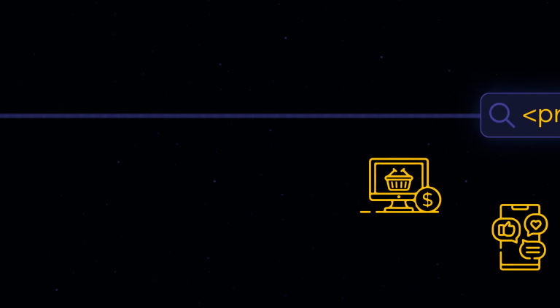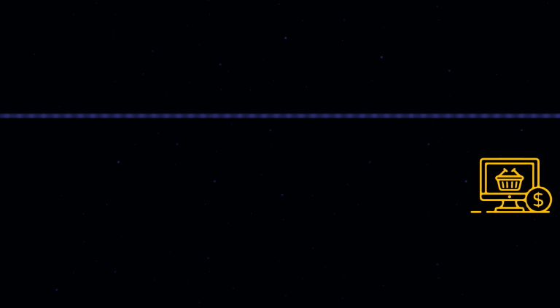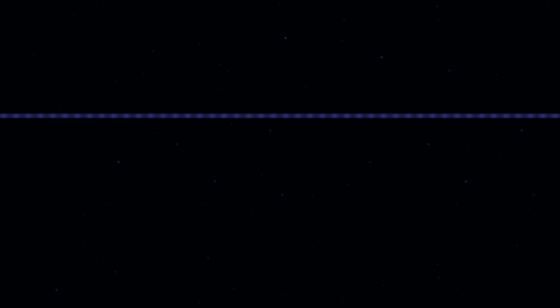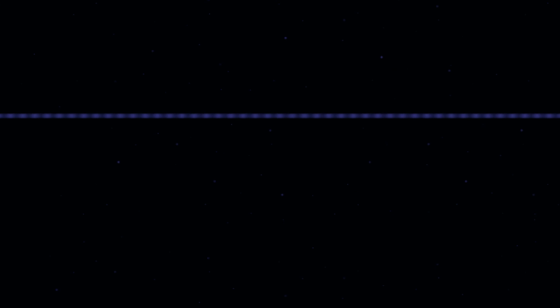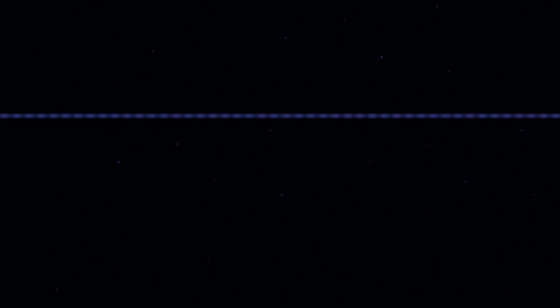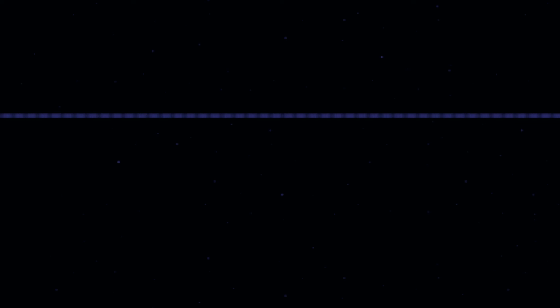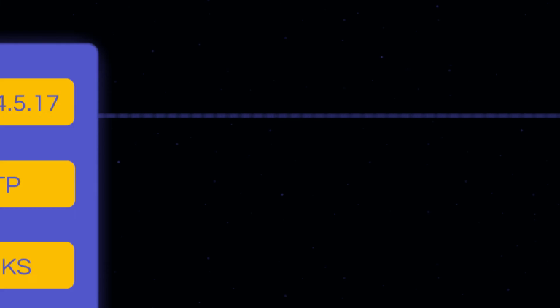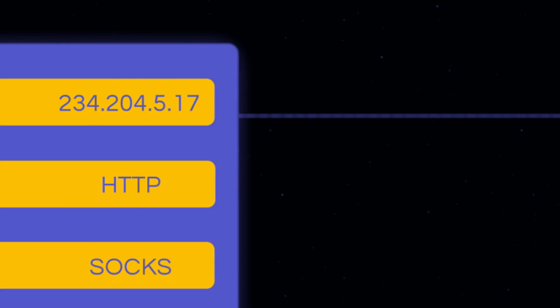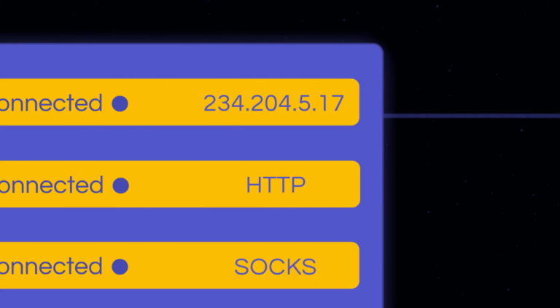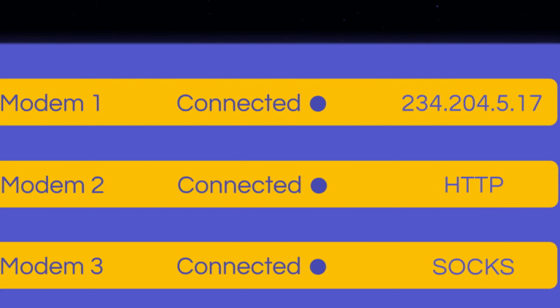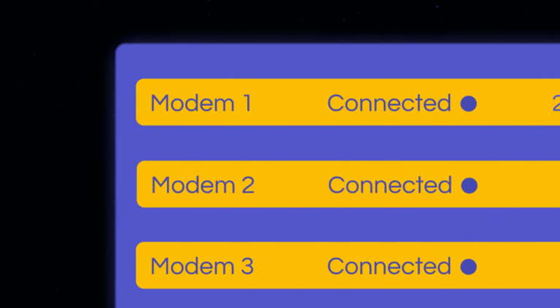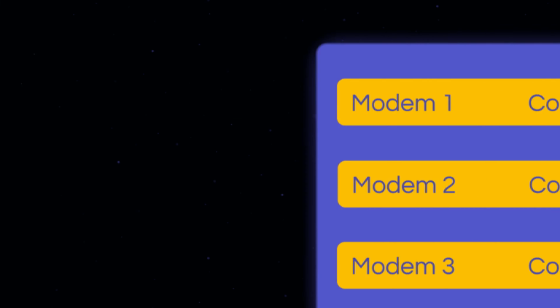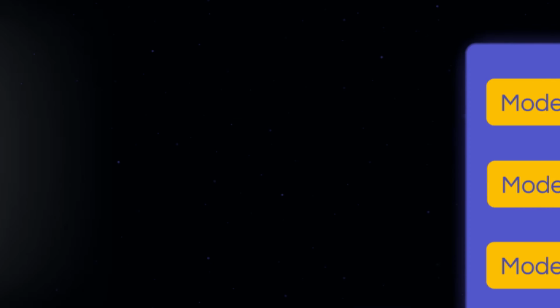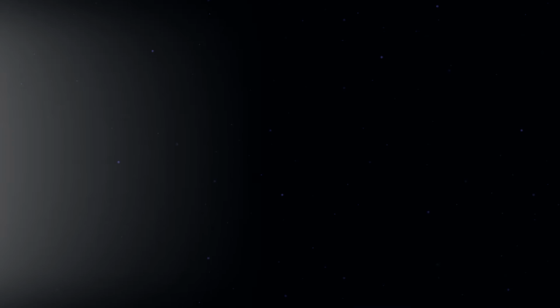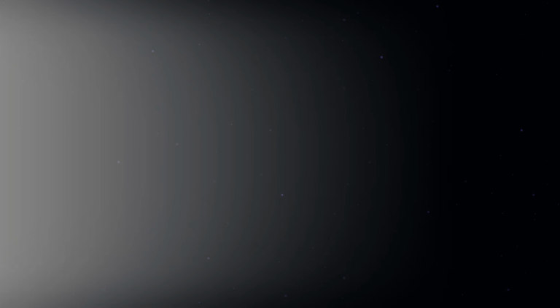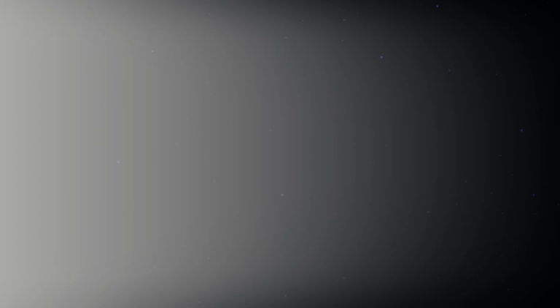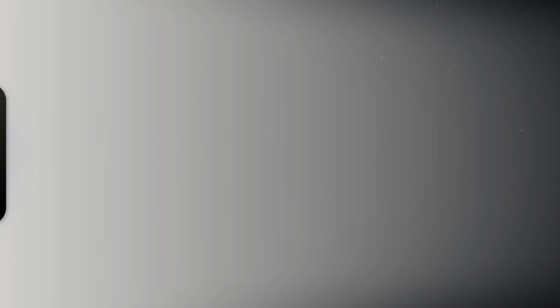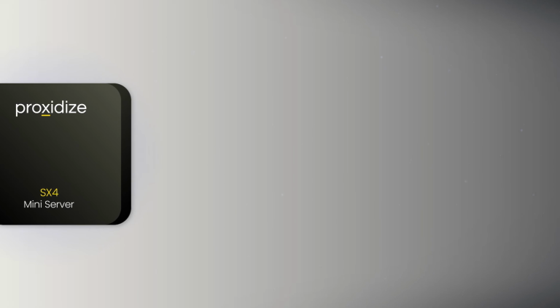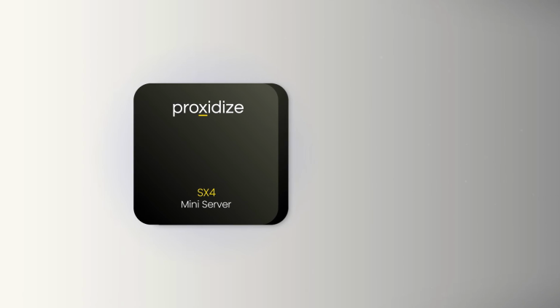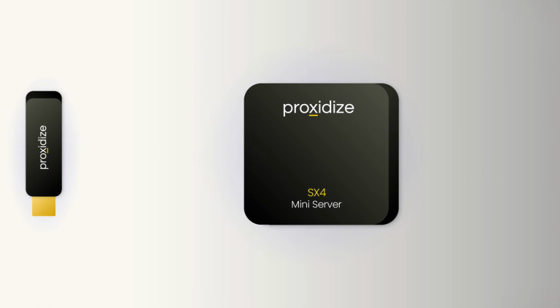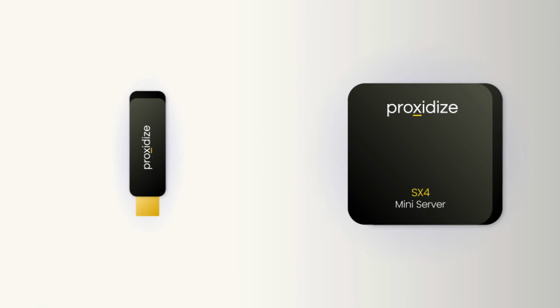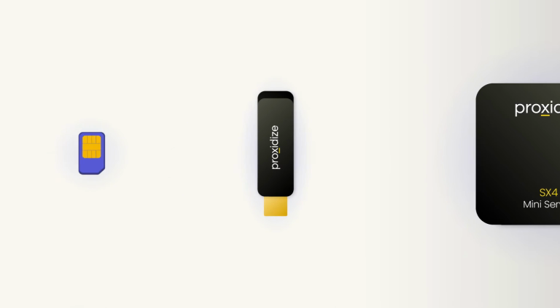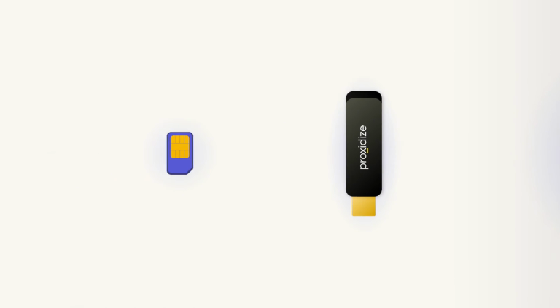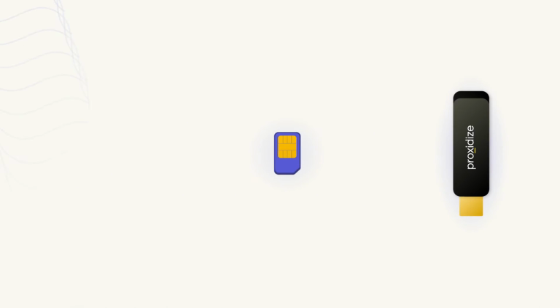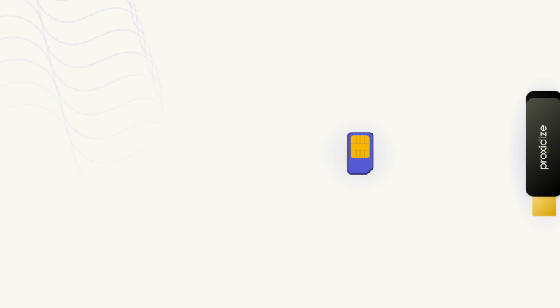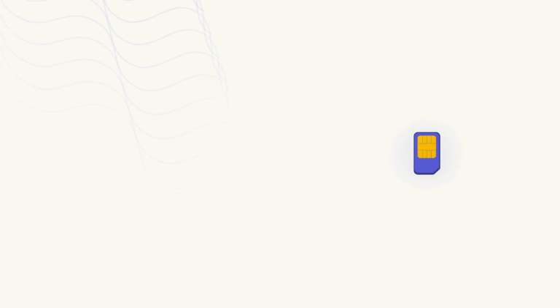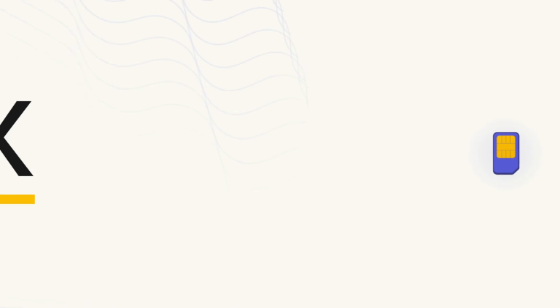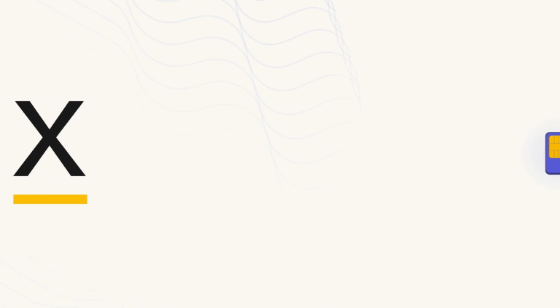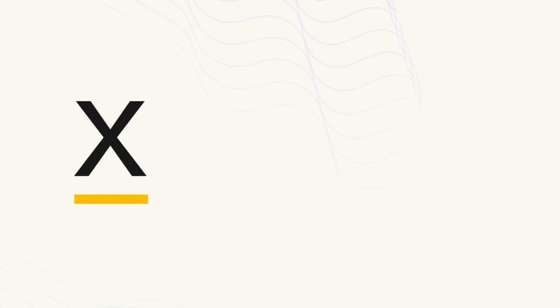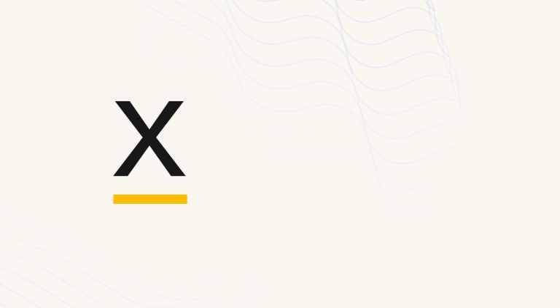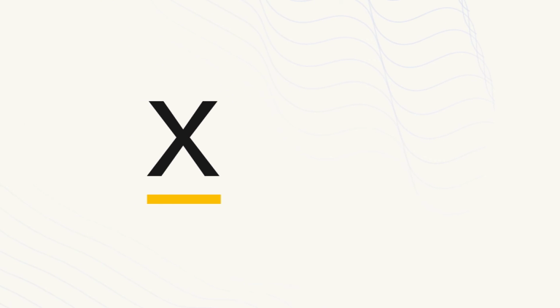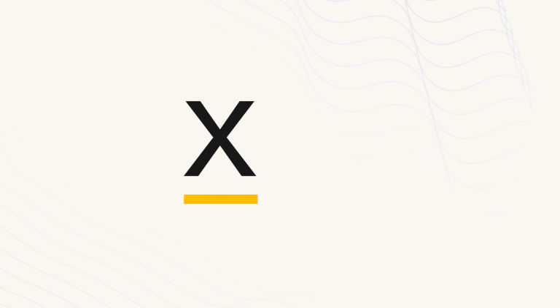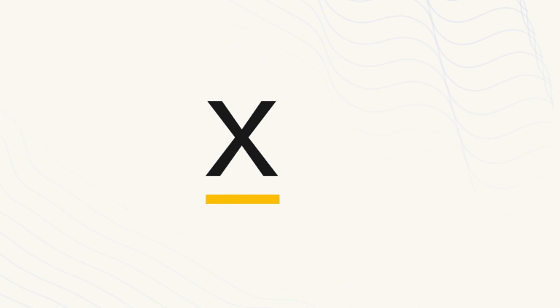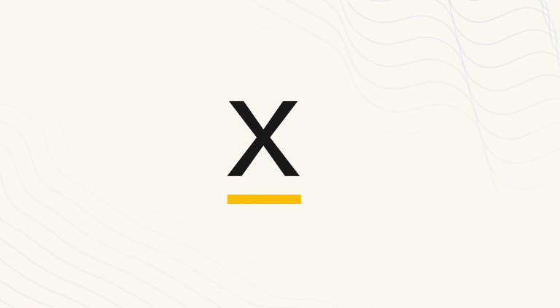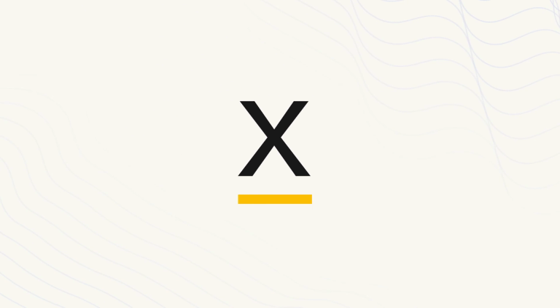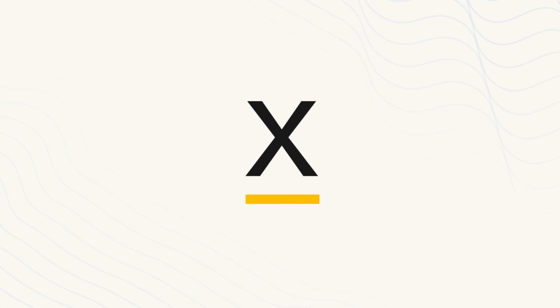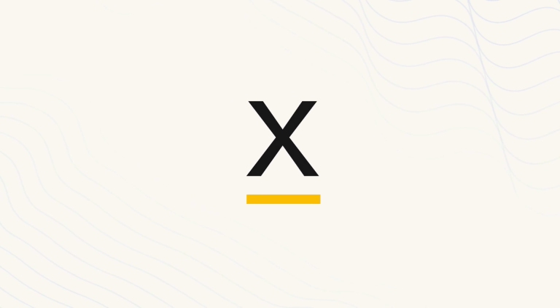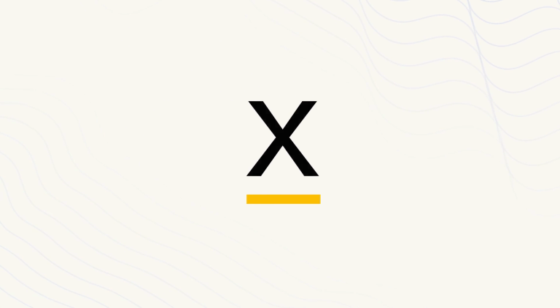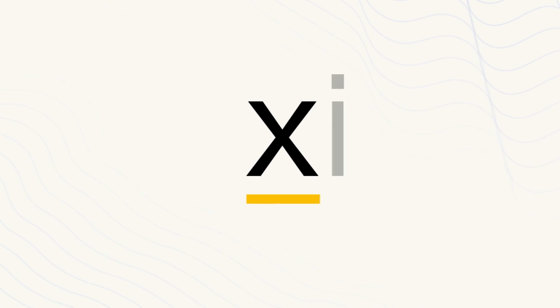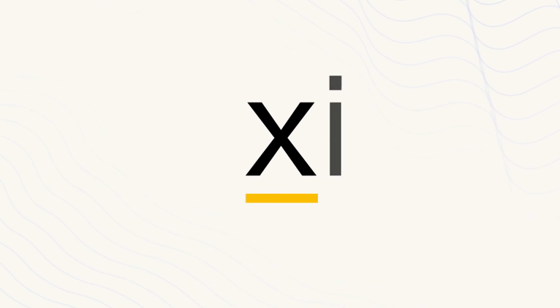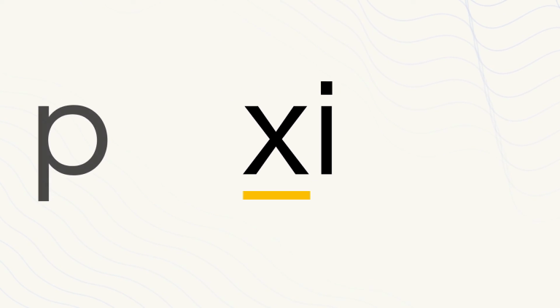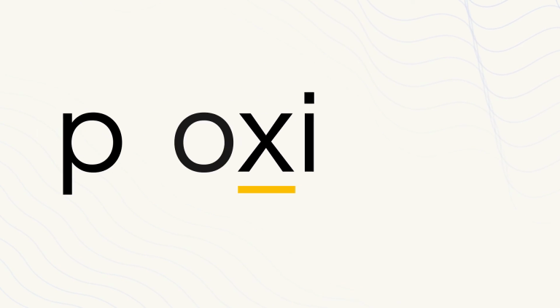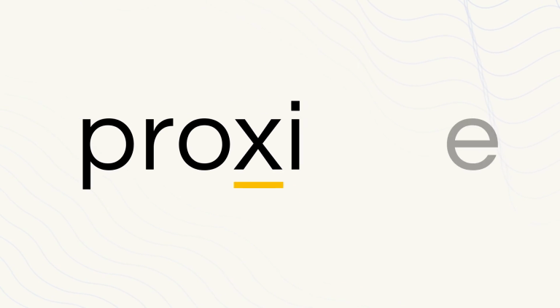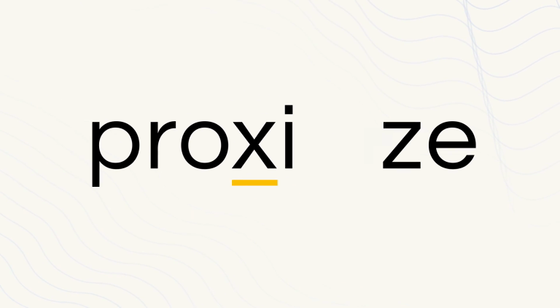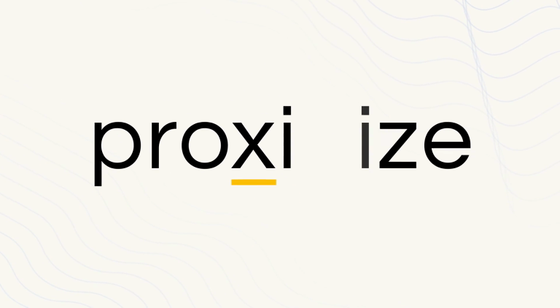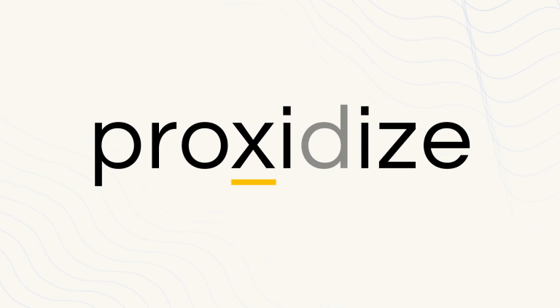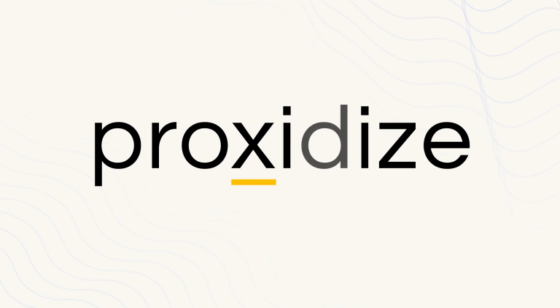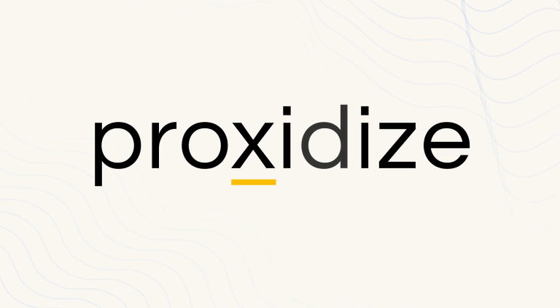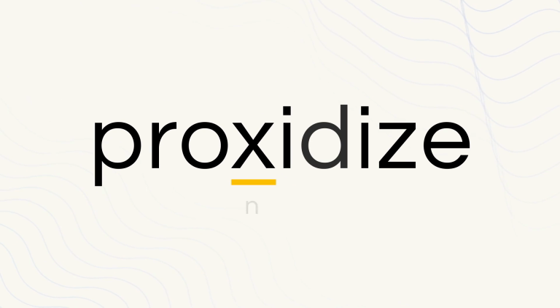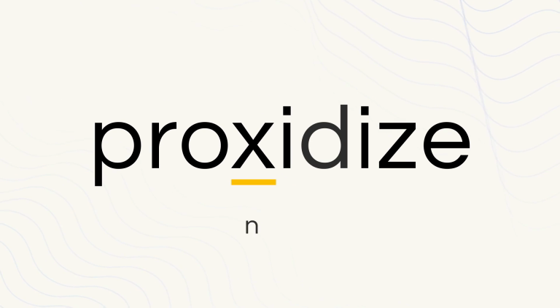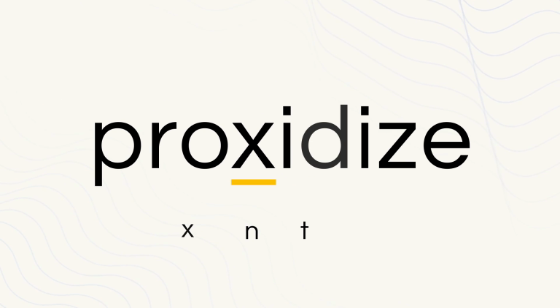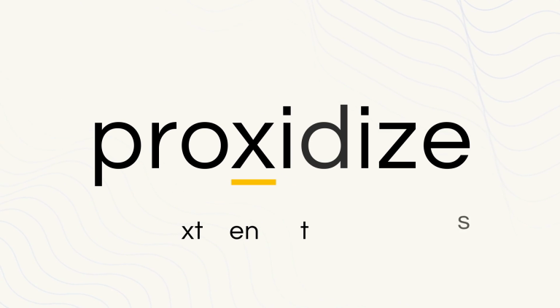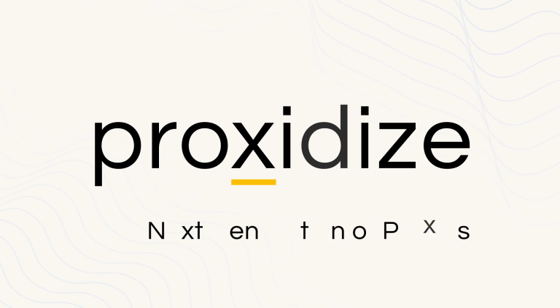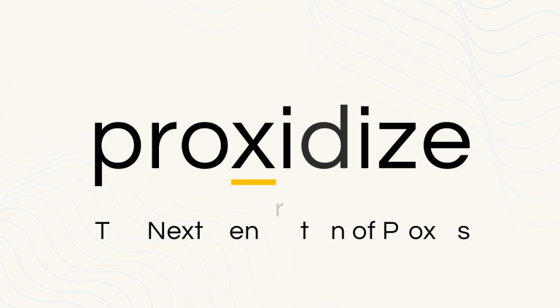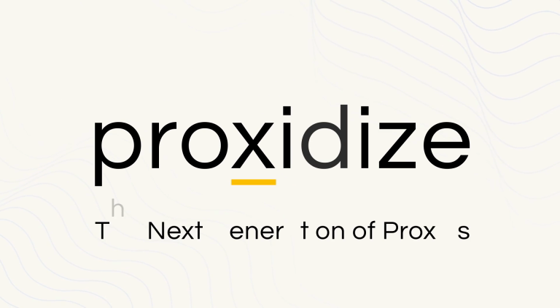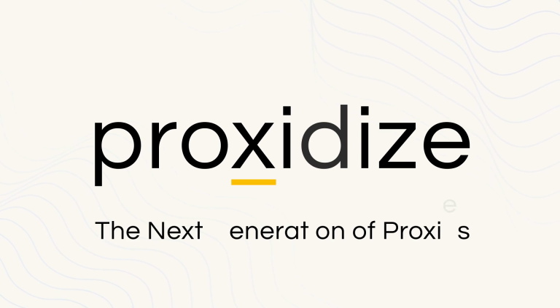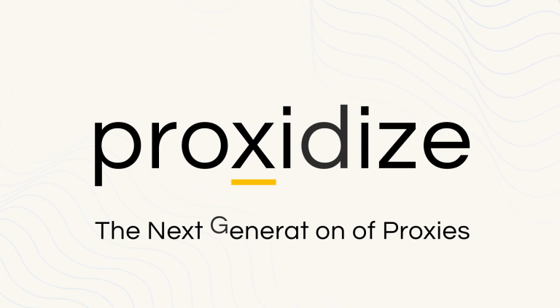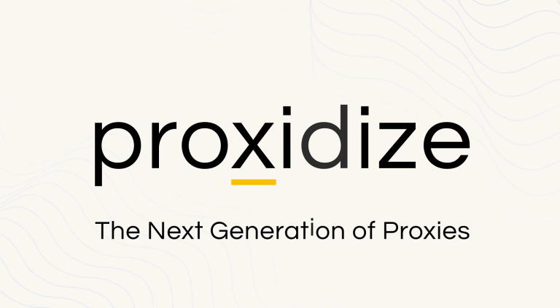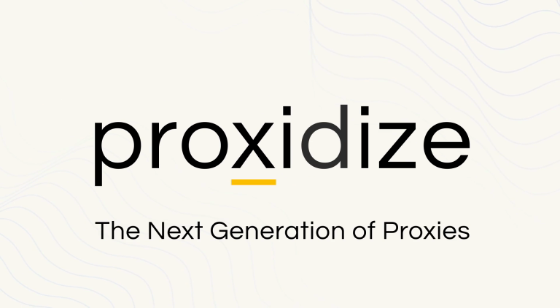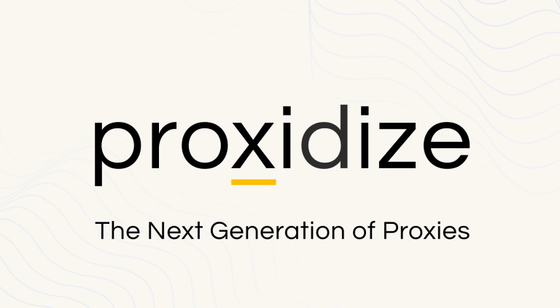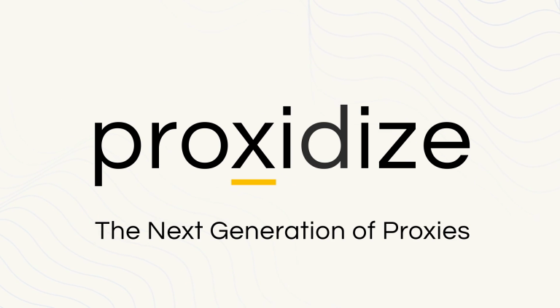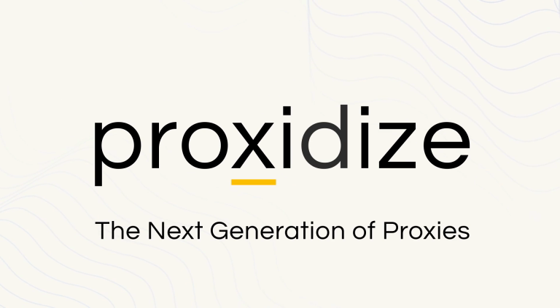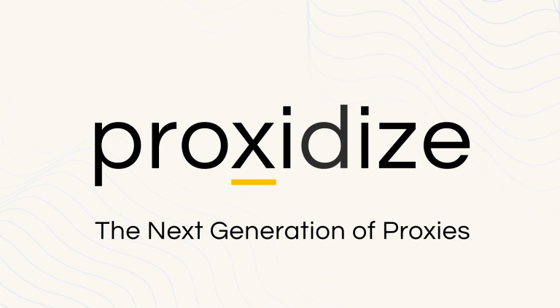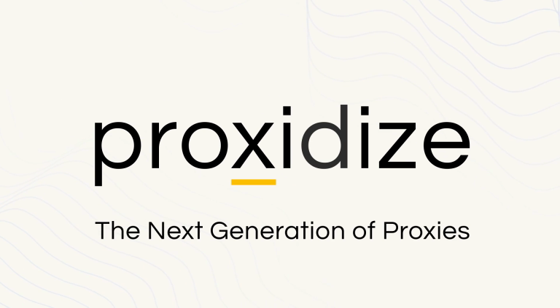Your journey to seamless, secure, and powerful proxies starts now. Proxidize — the next generation of proxies.